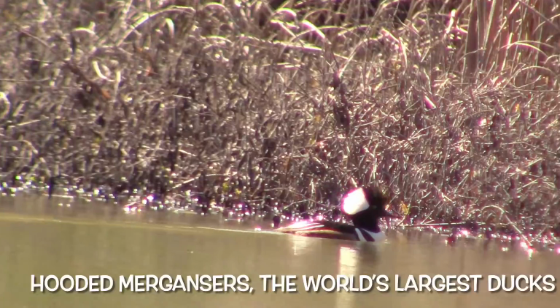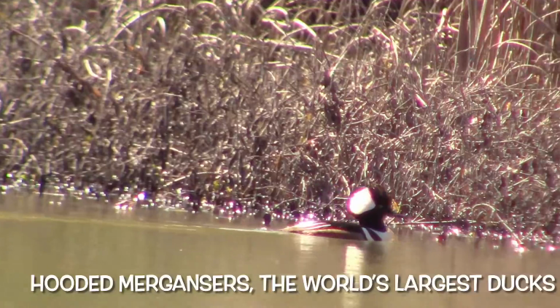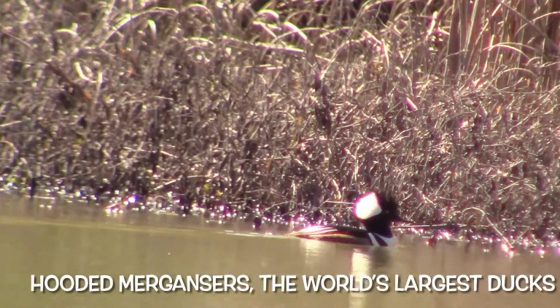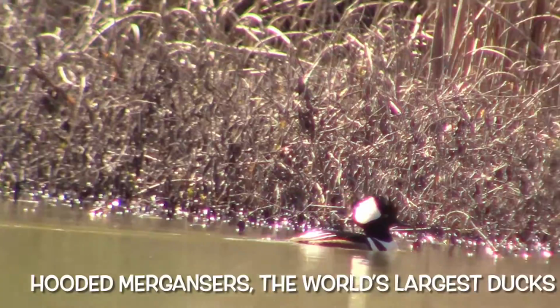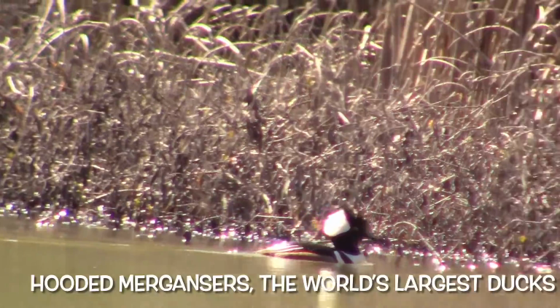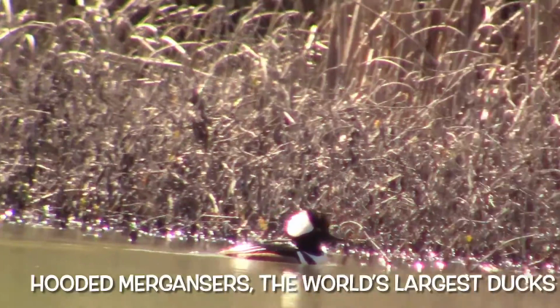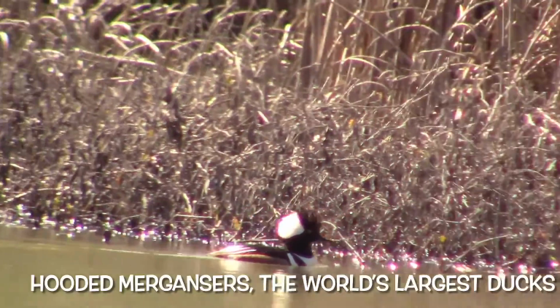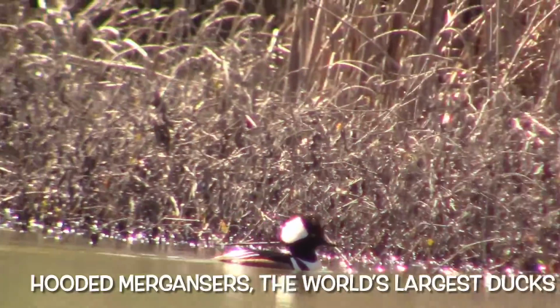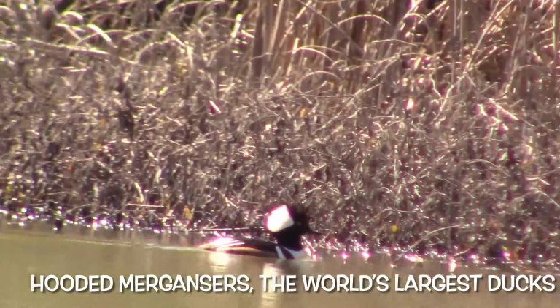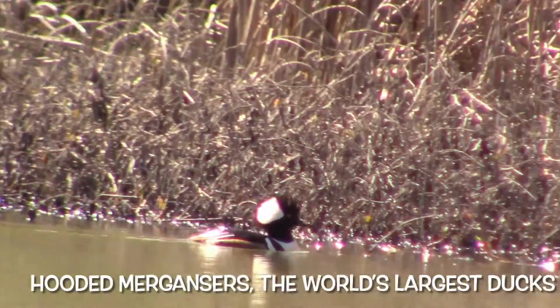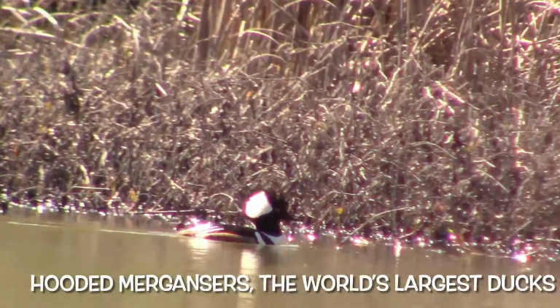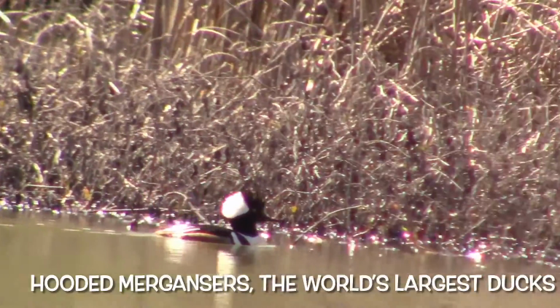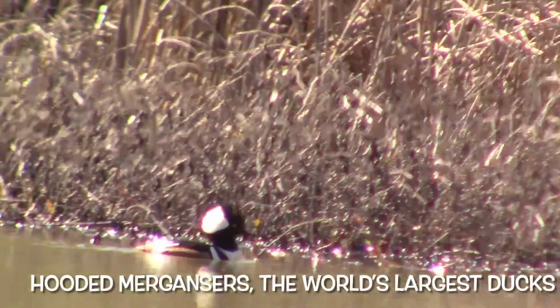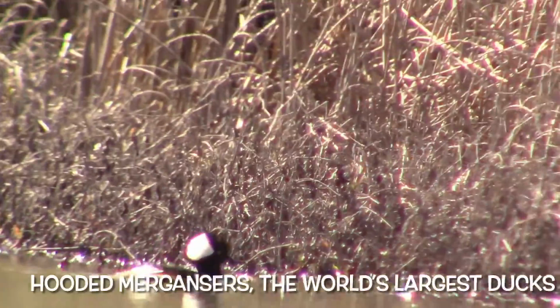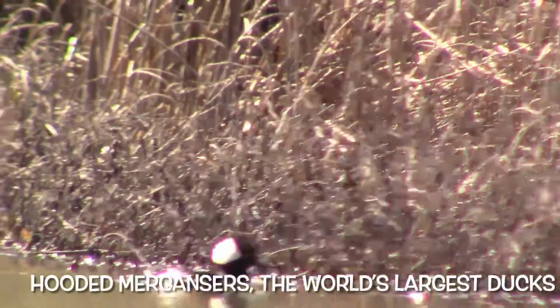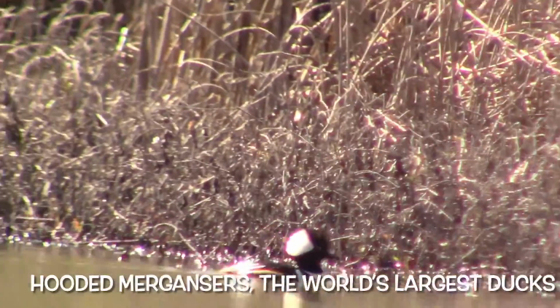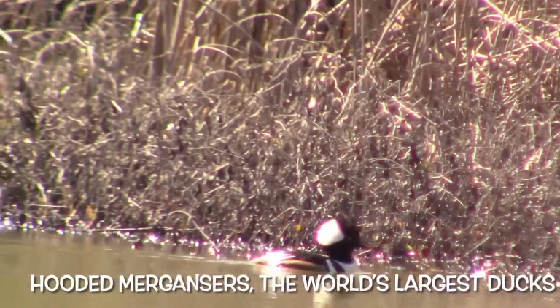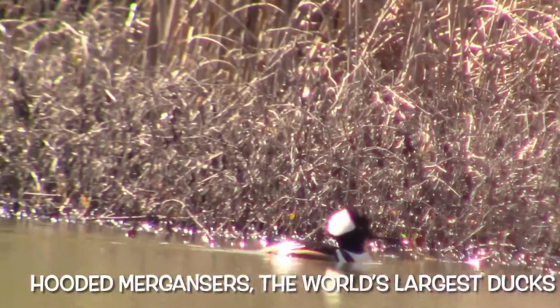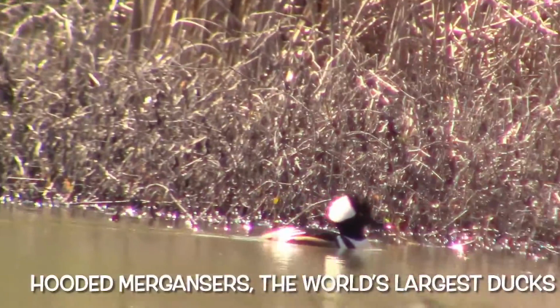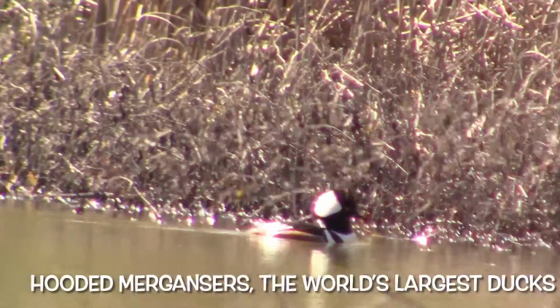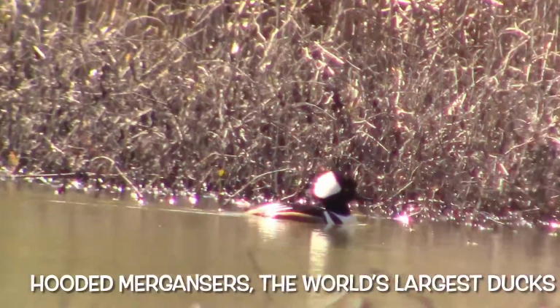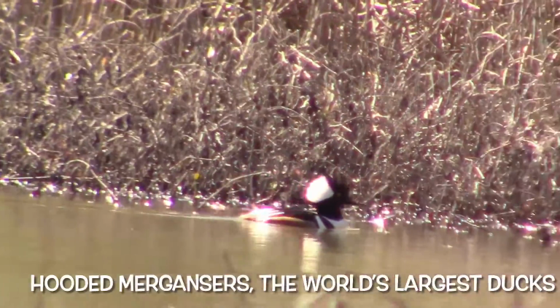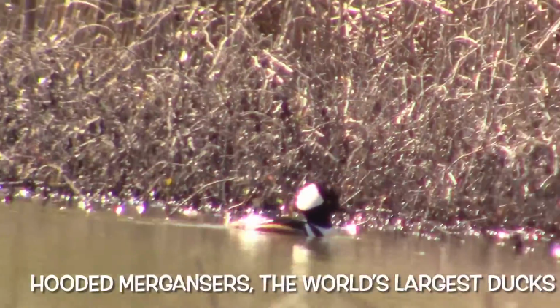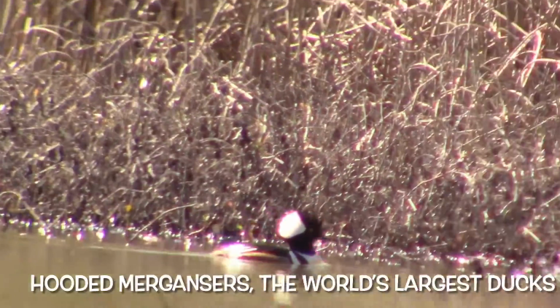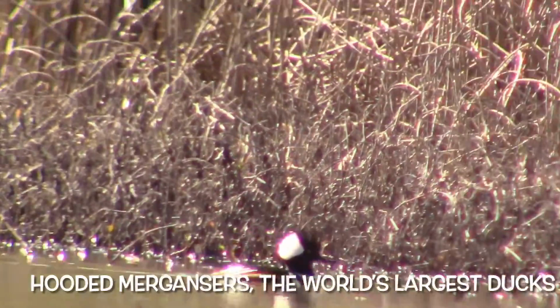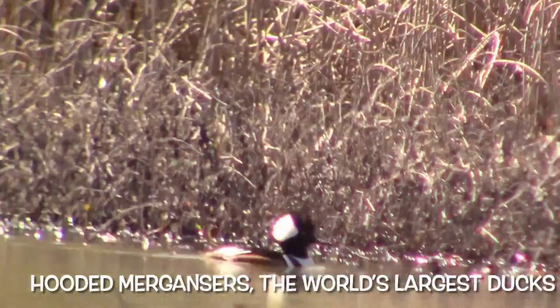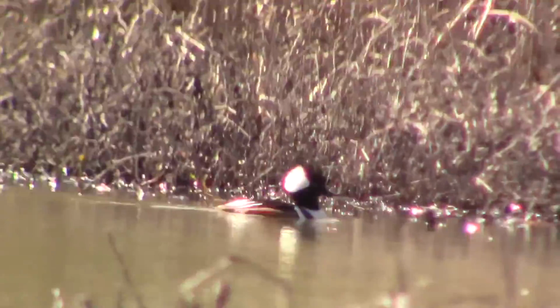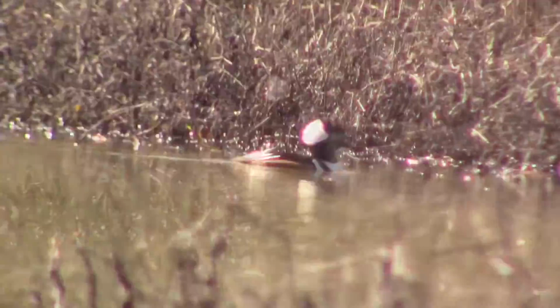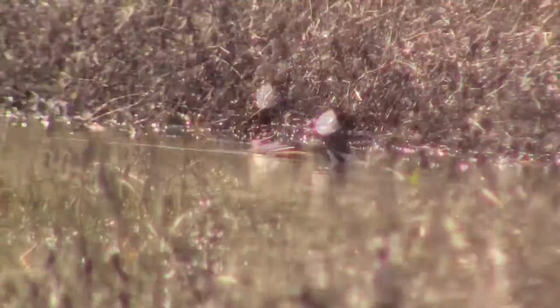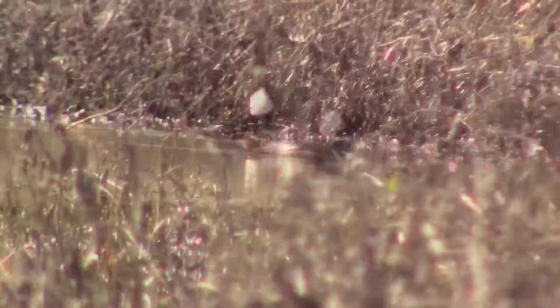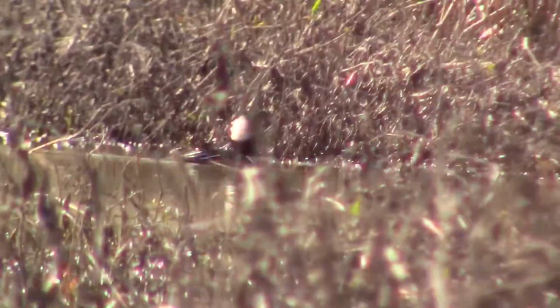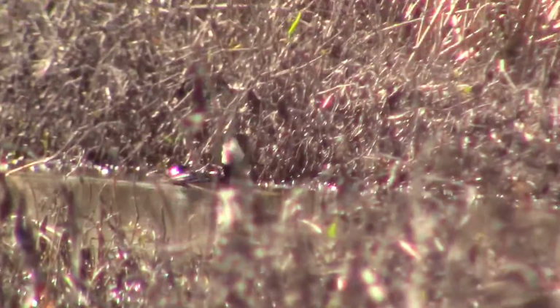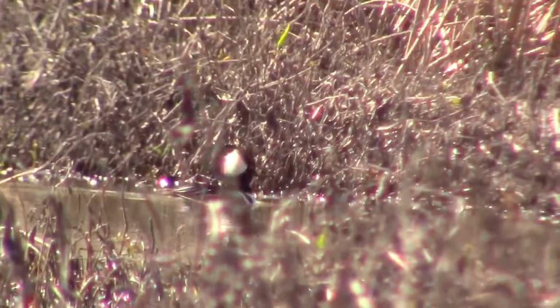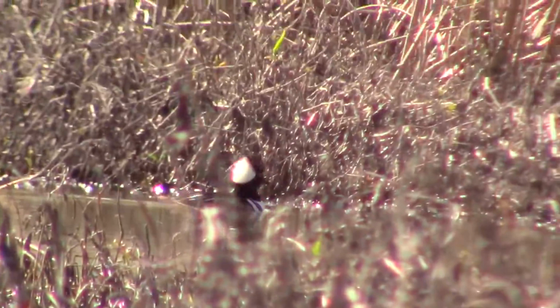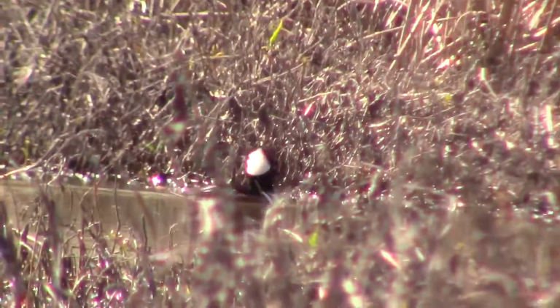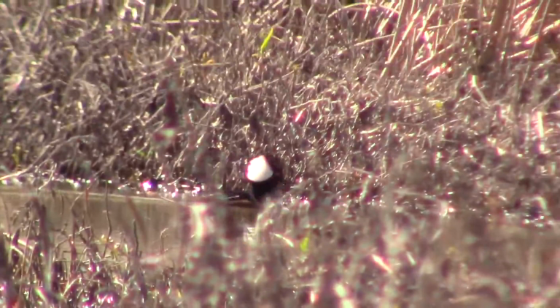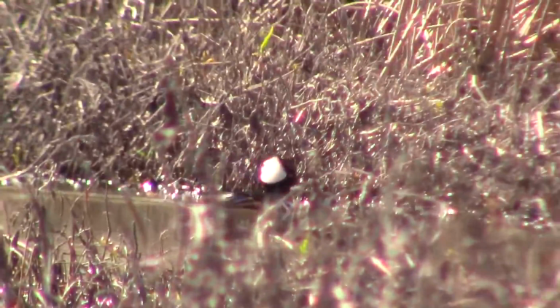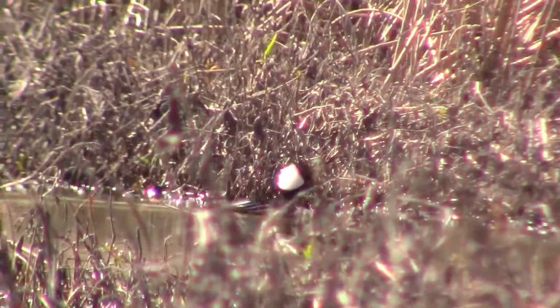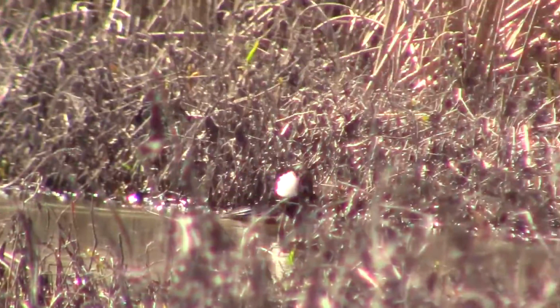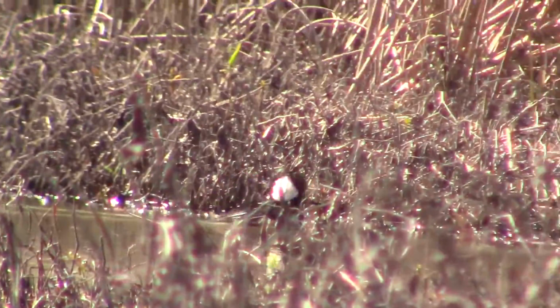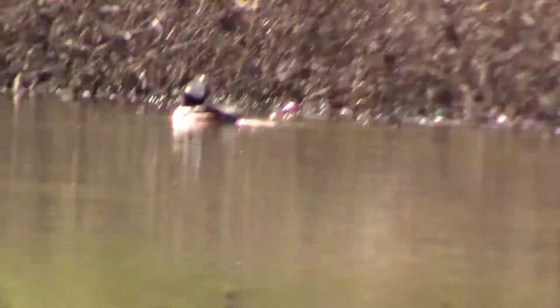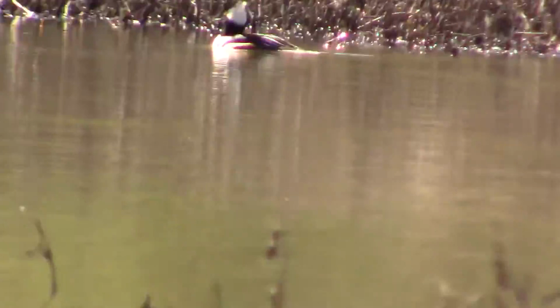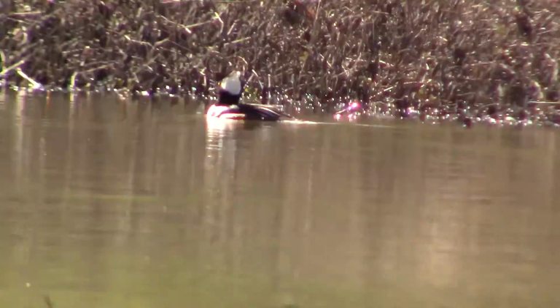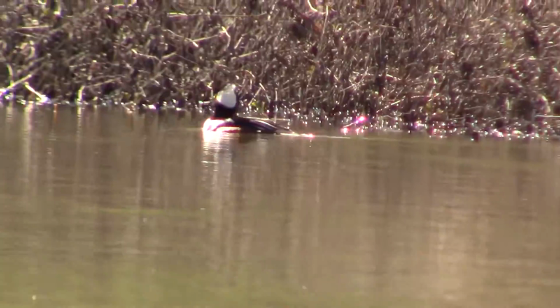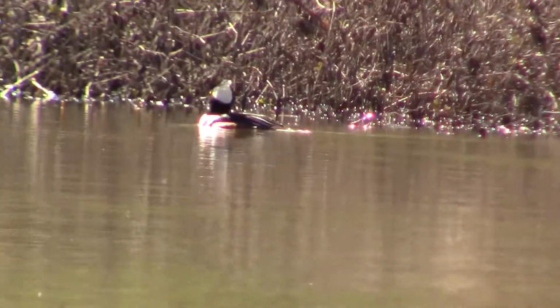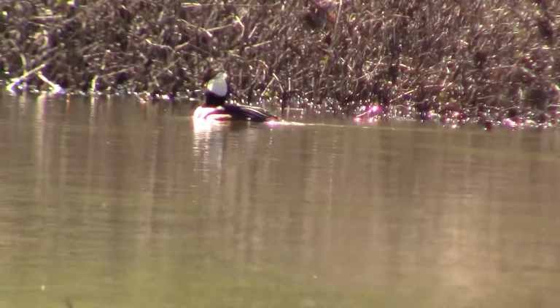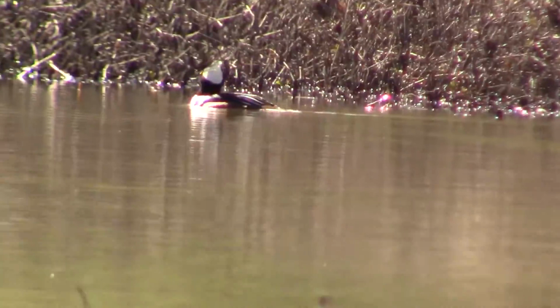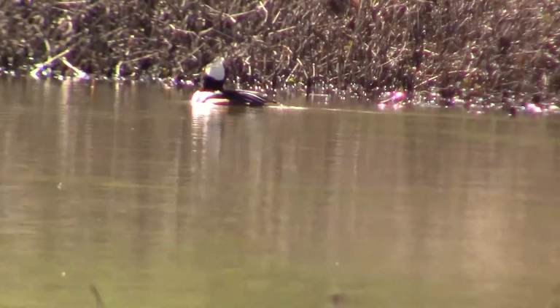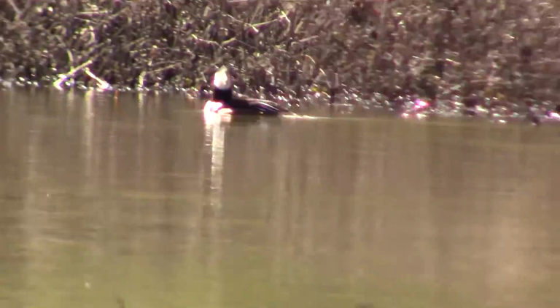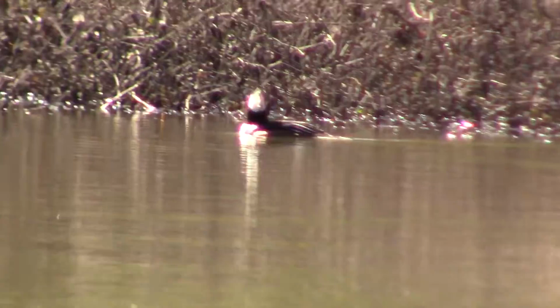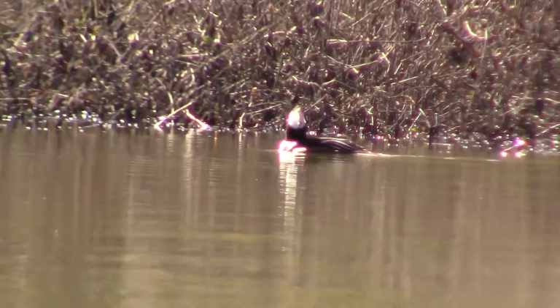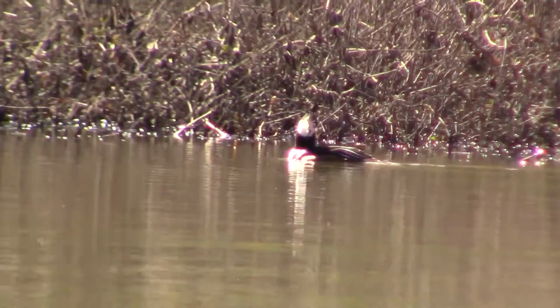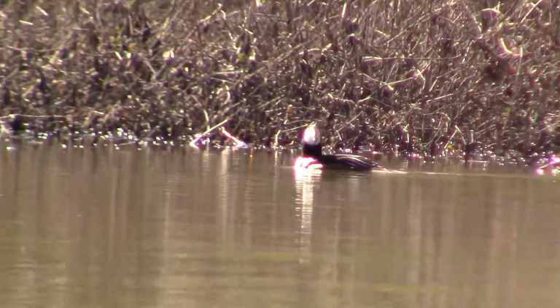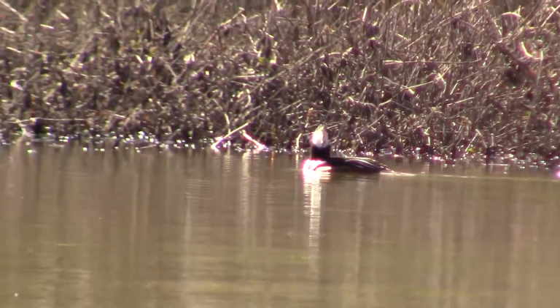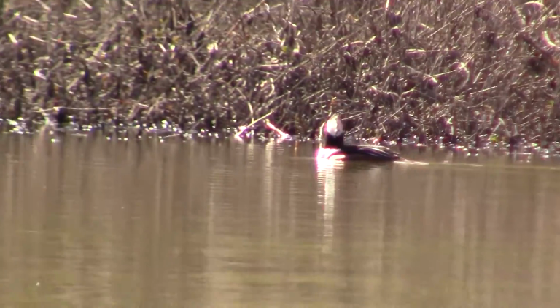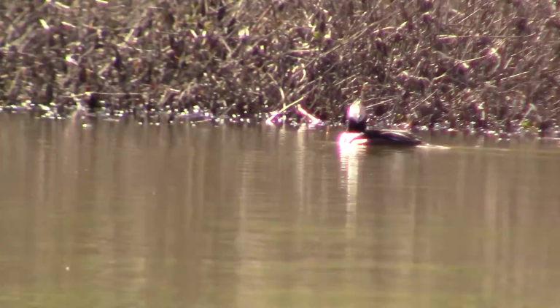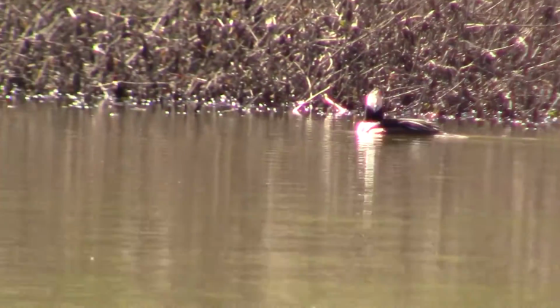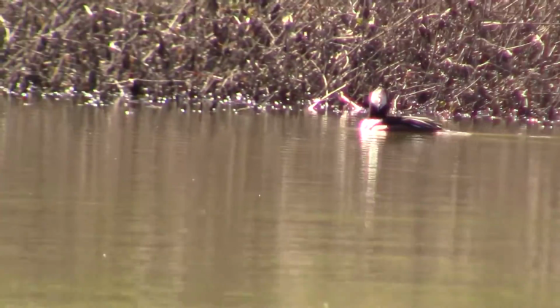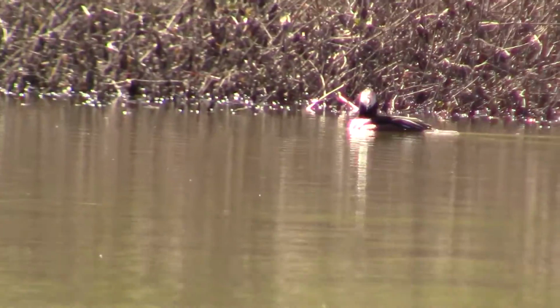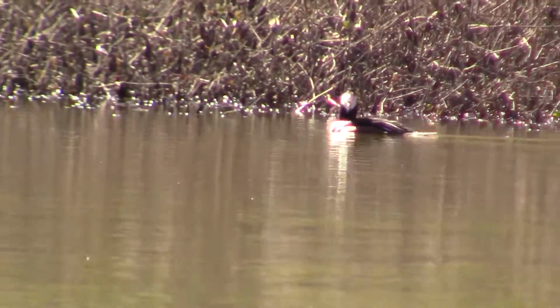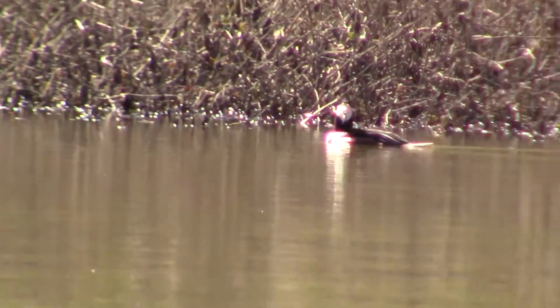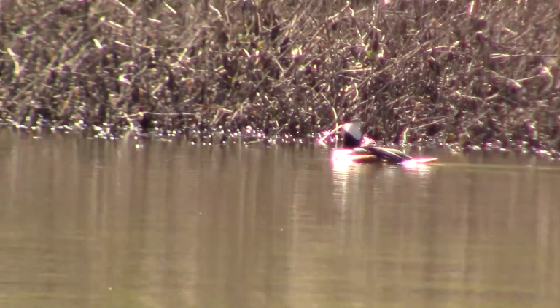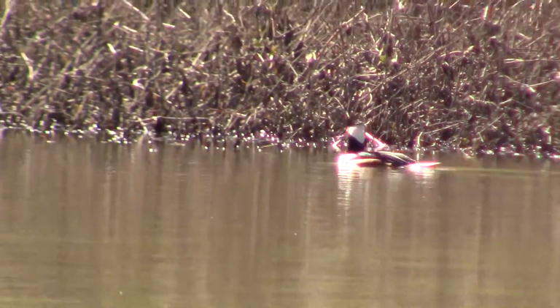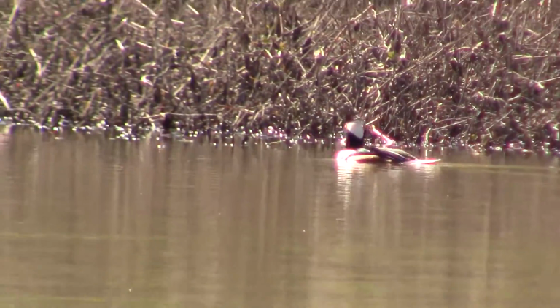See that bird there? That is a hooded merganser. Hooded mergansers are the largest ducks in the world.